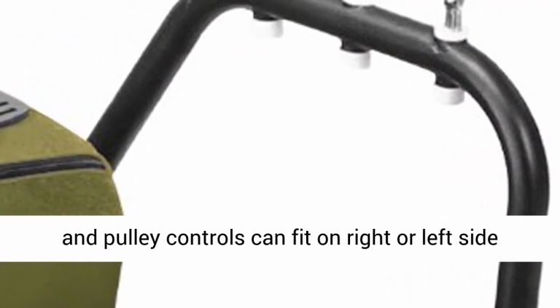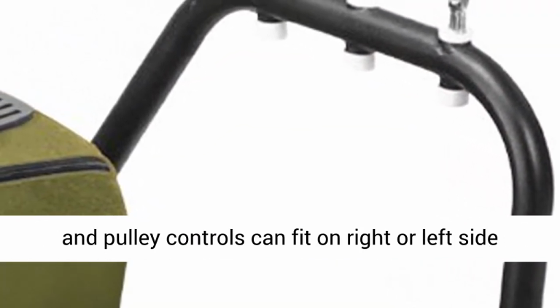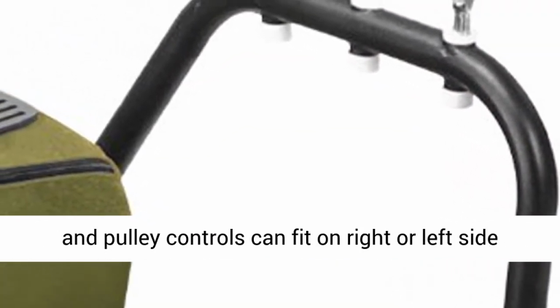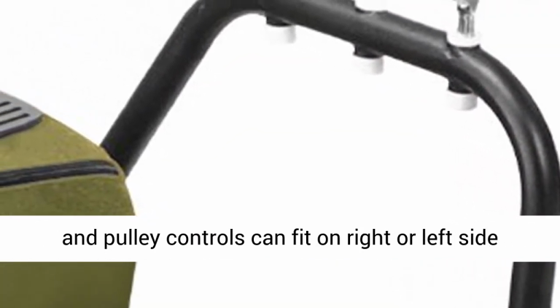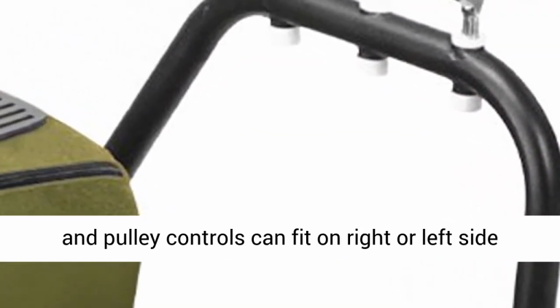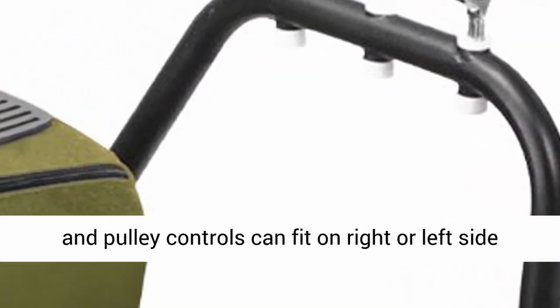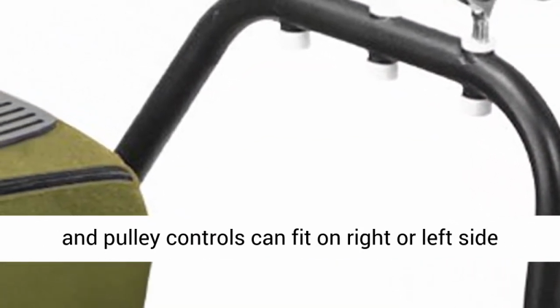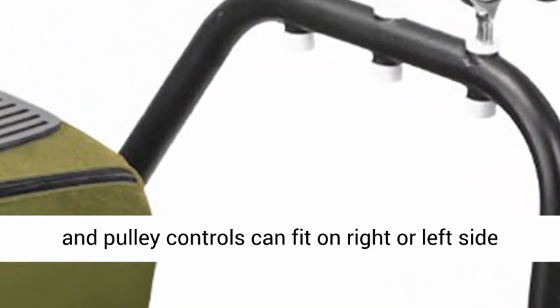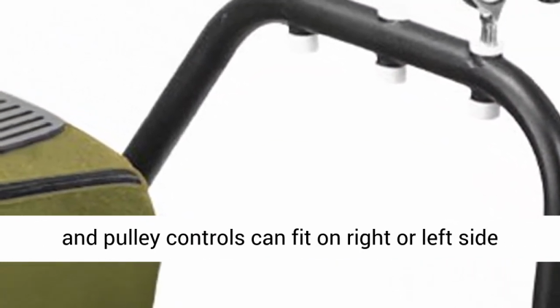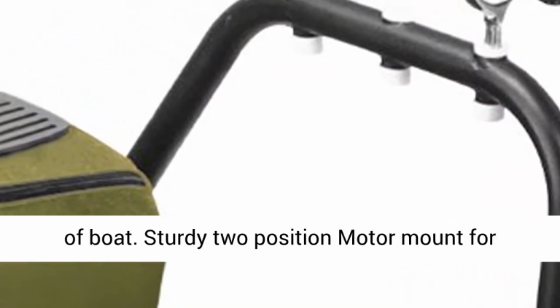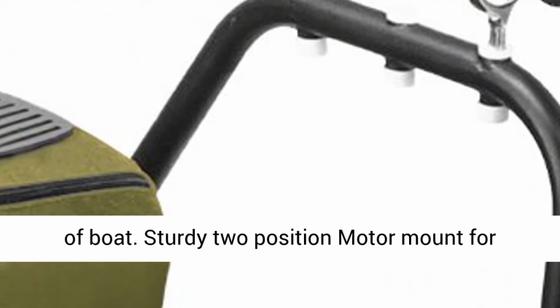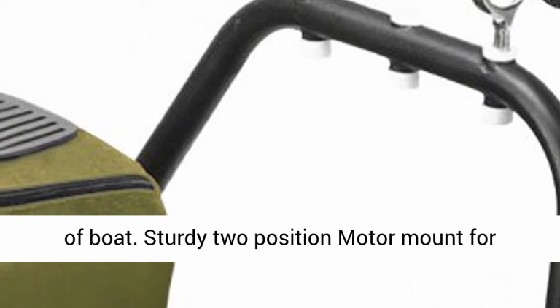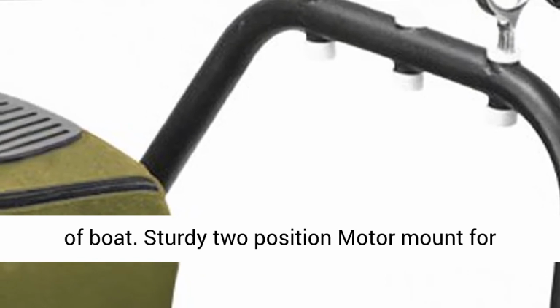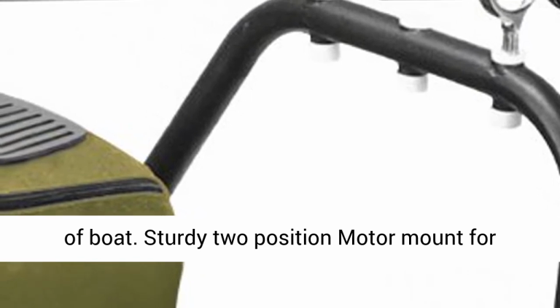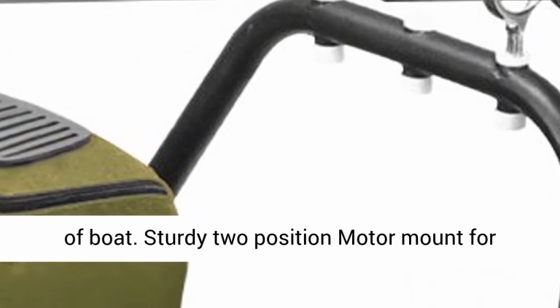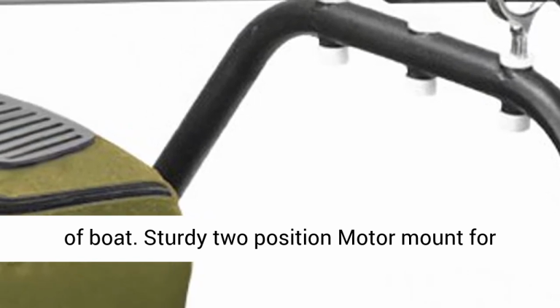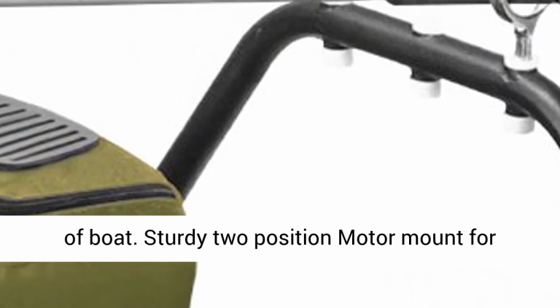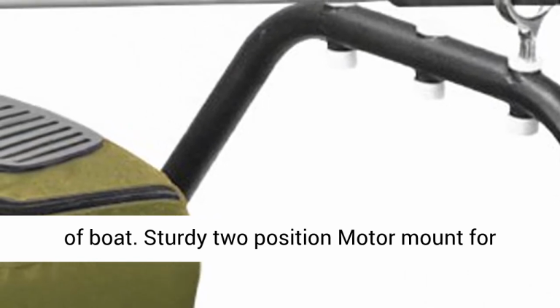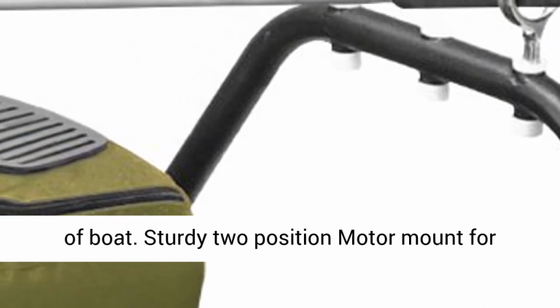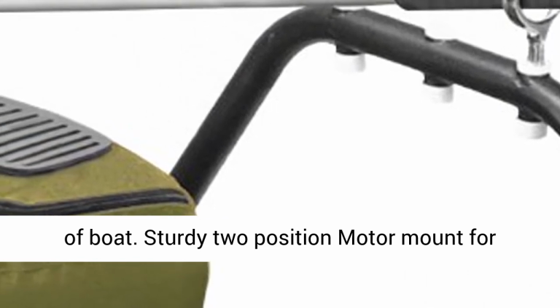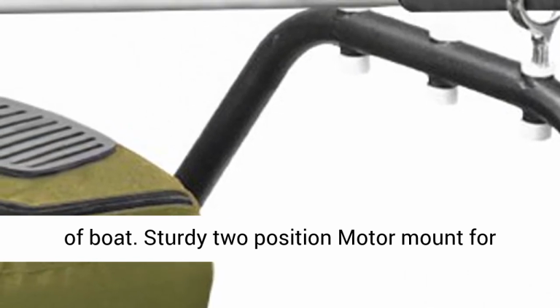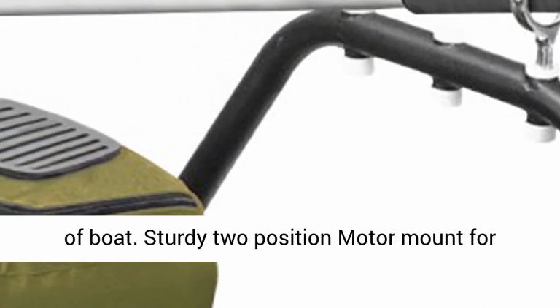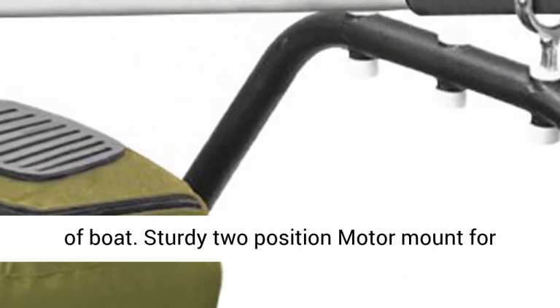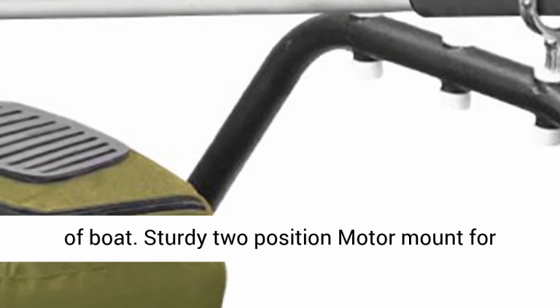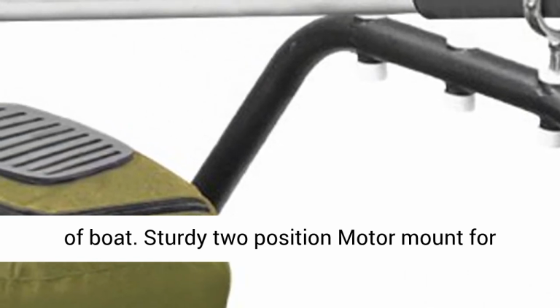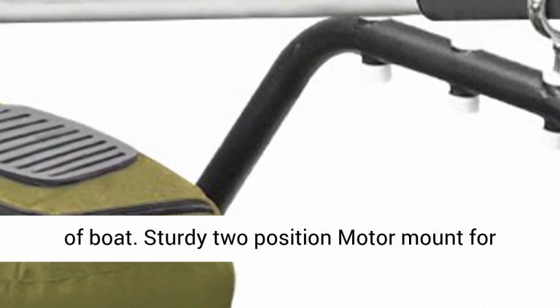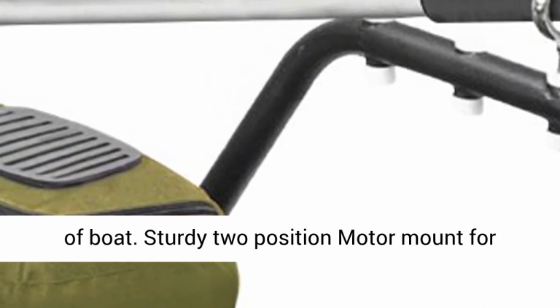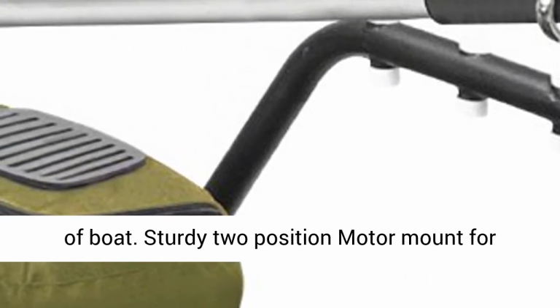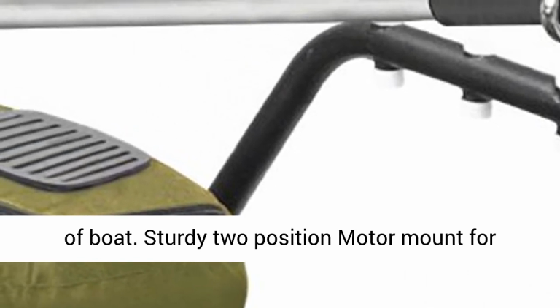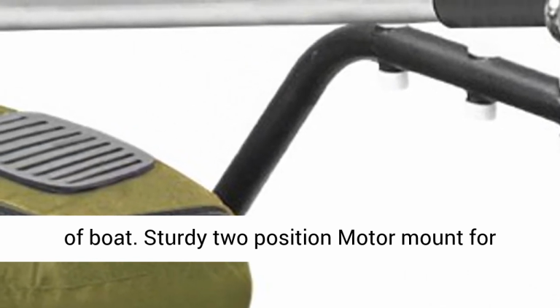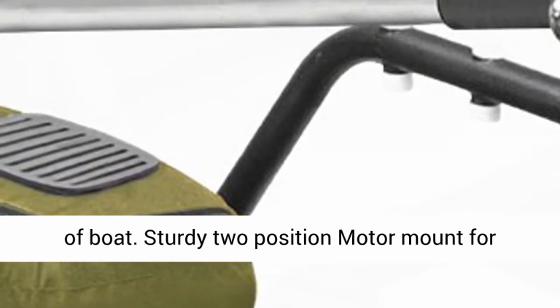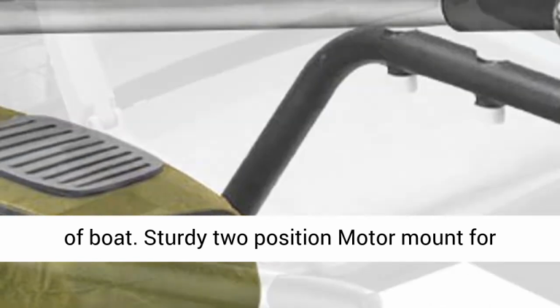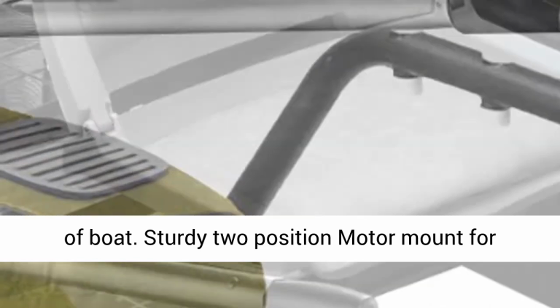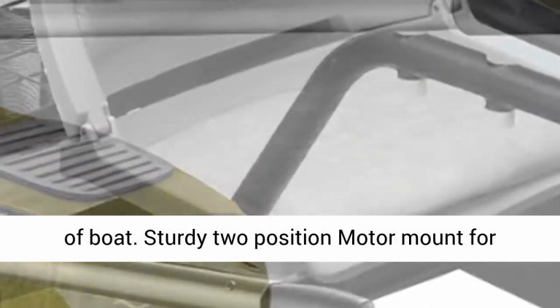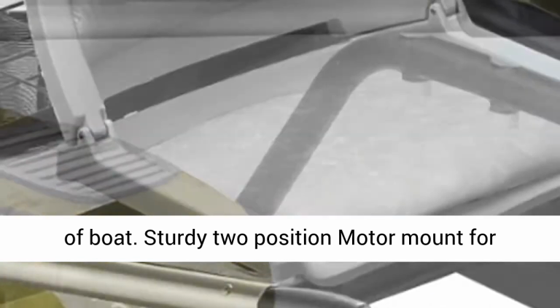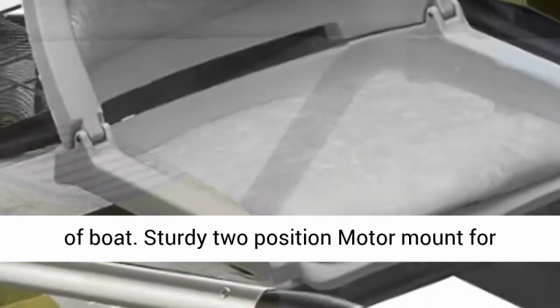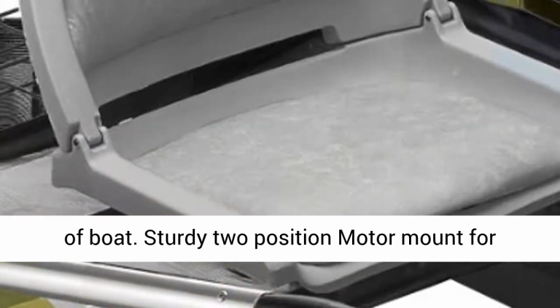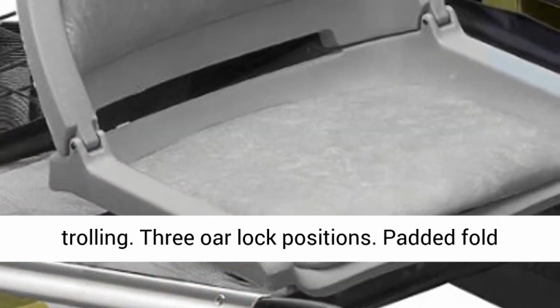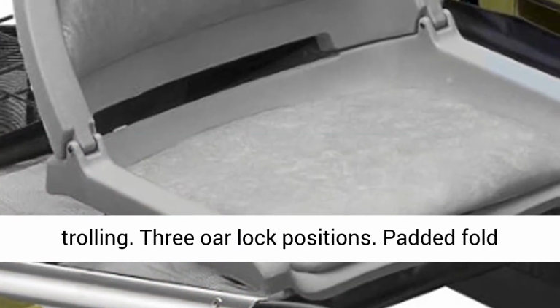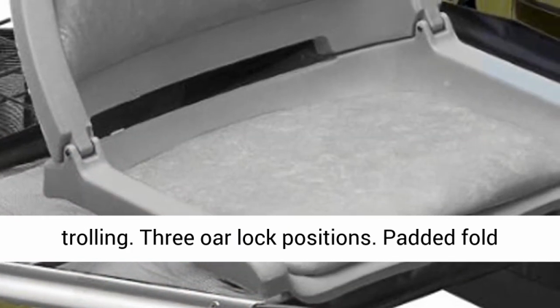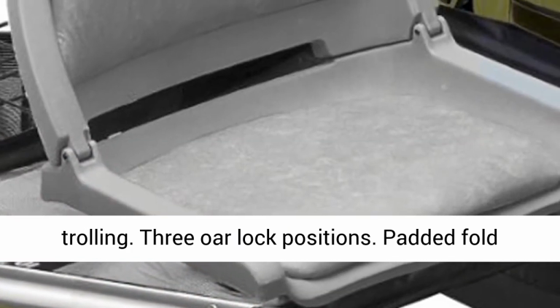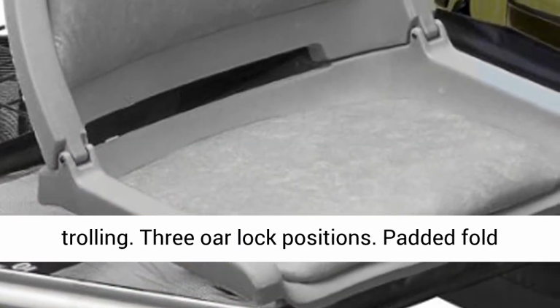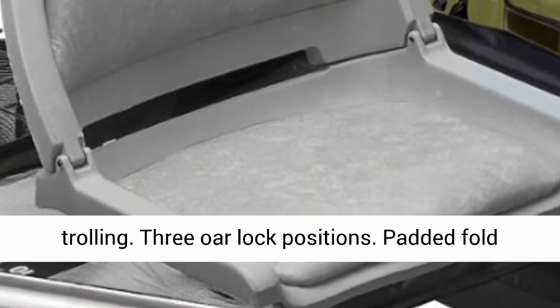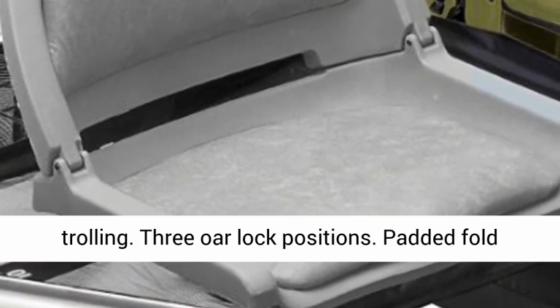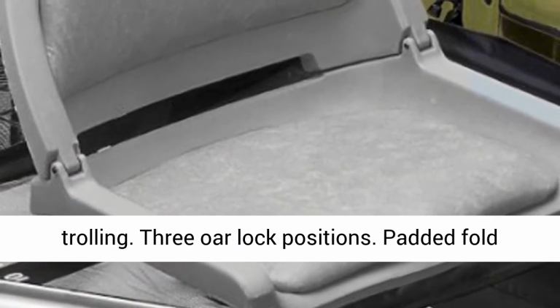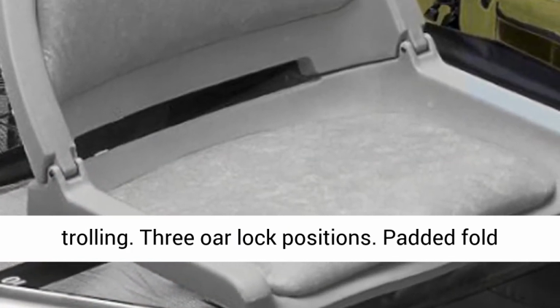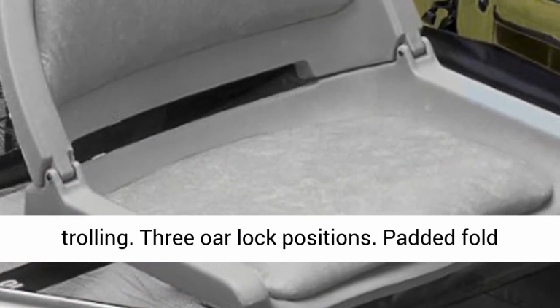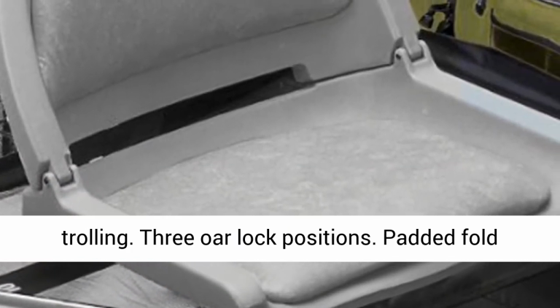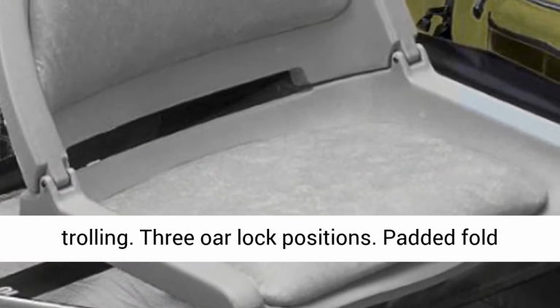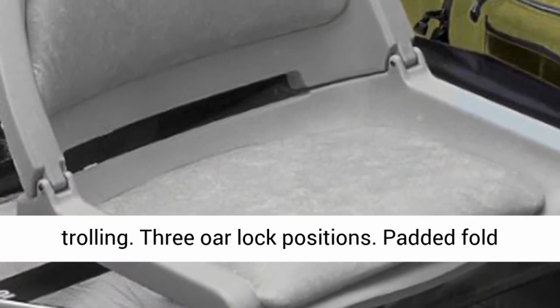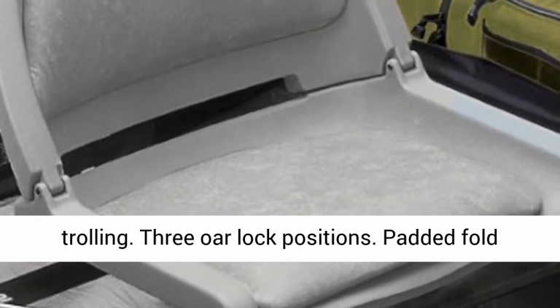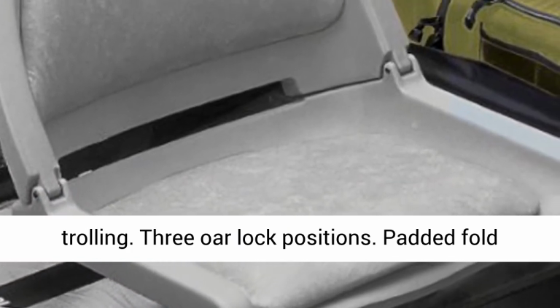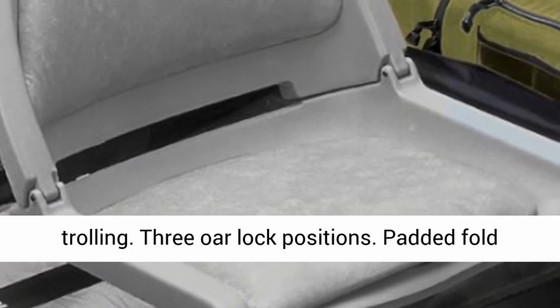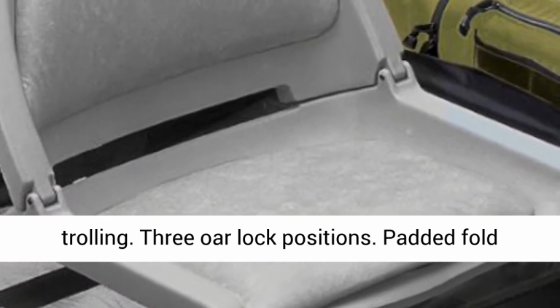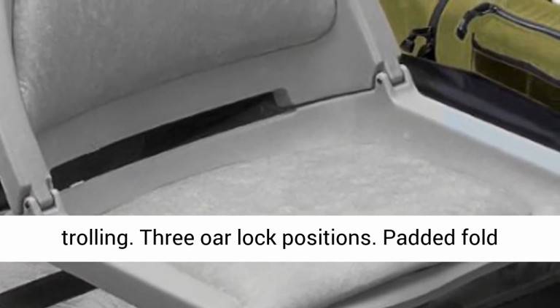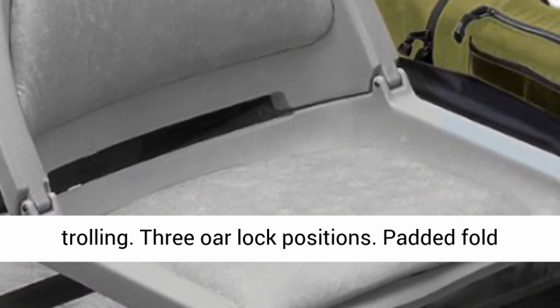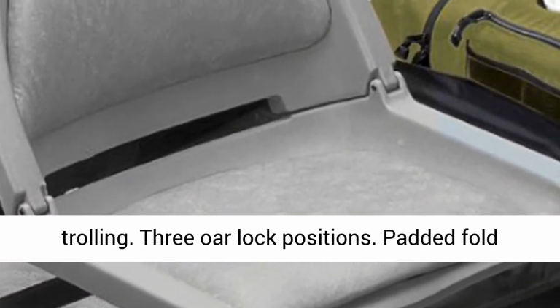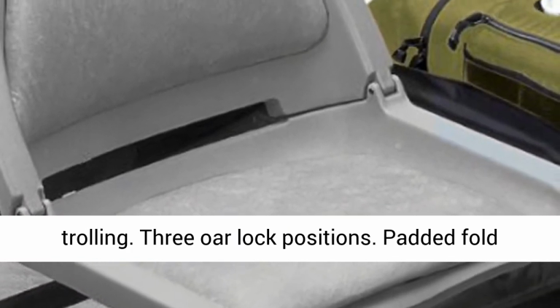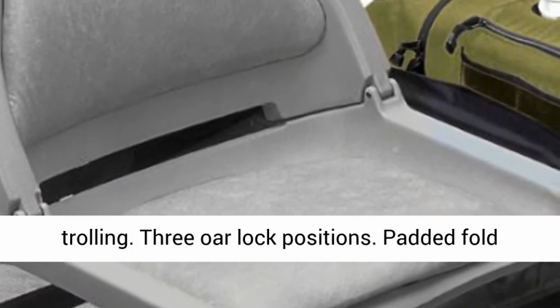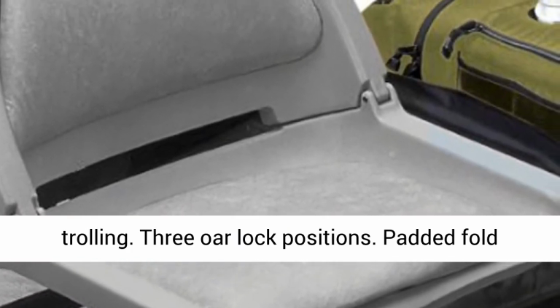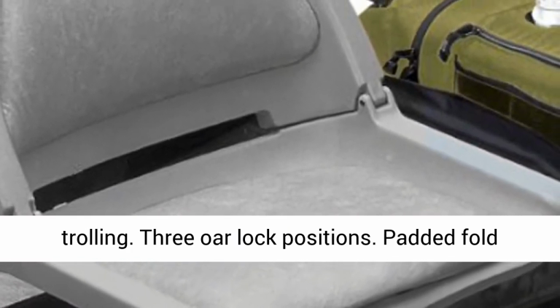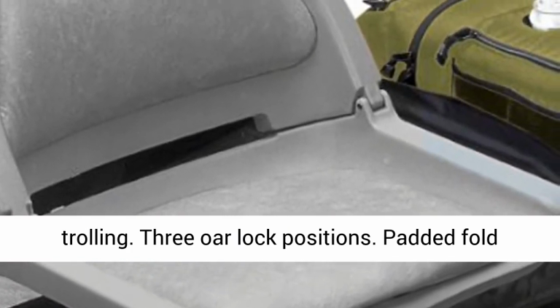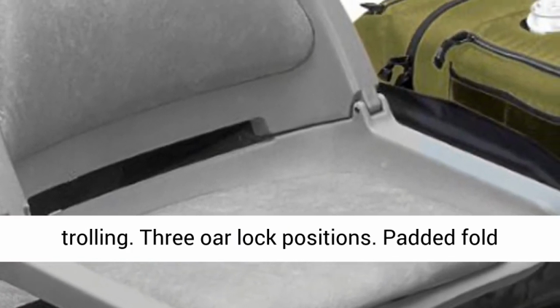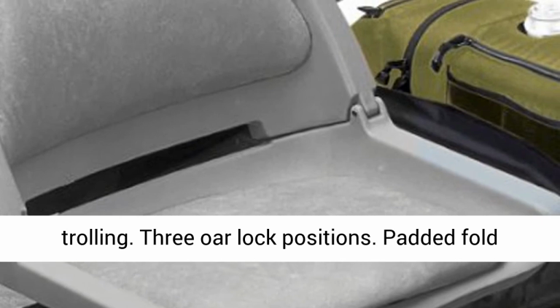Sturdy two-position motor mount for trolling, with three or lock positions. Padded Fold-down Plastic Seat.